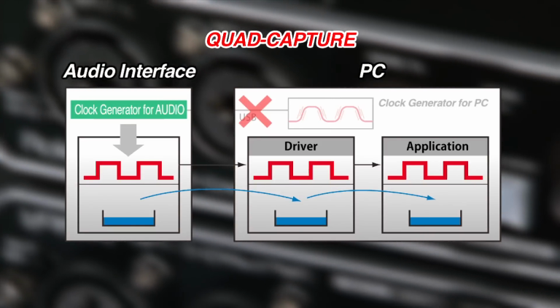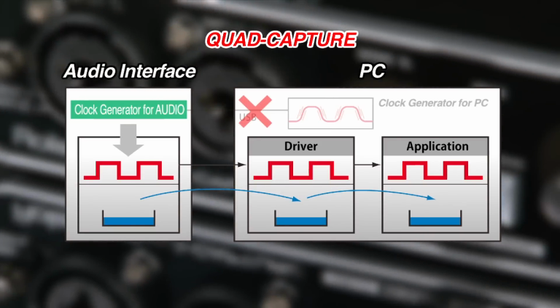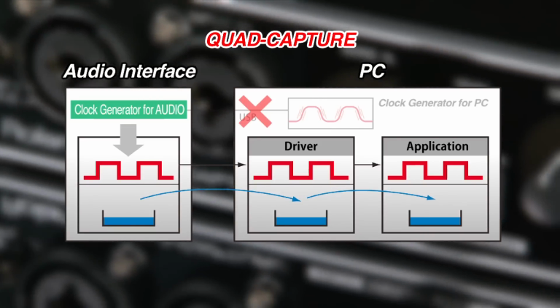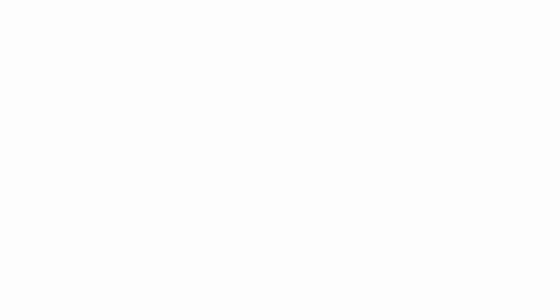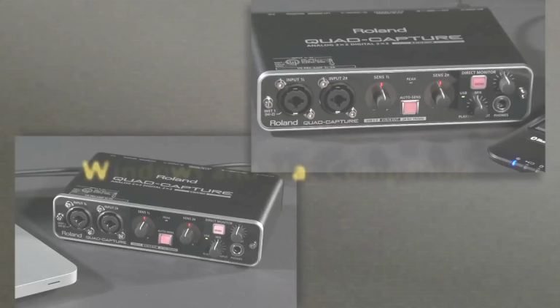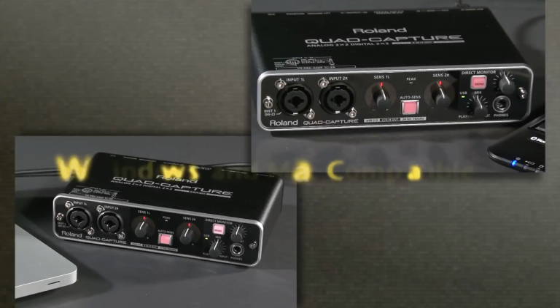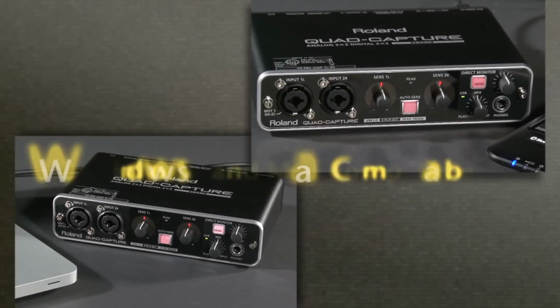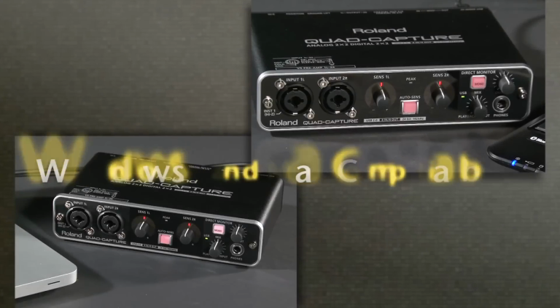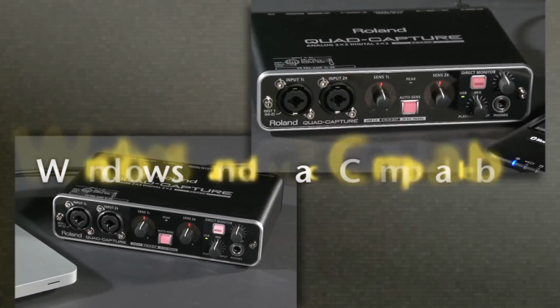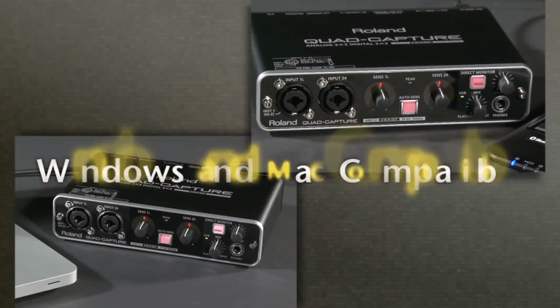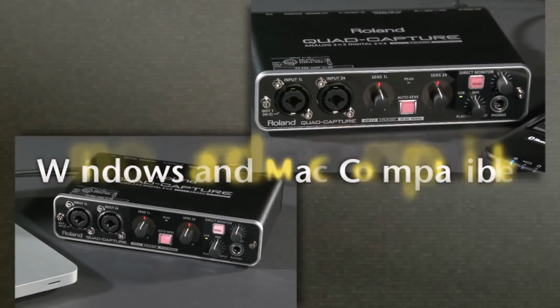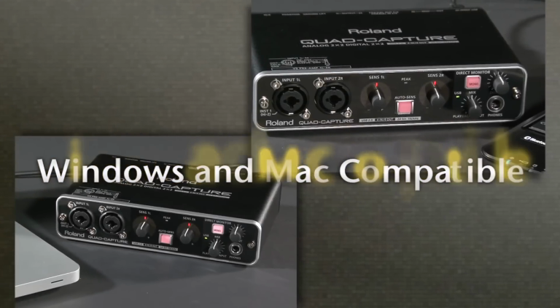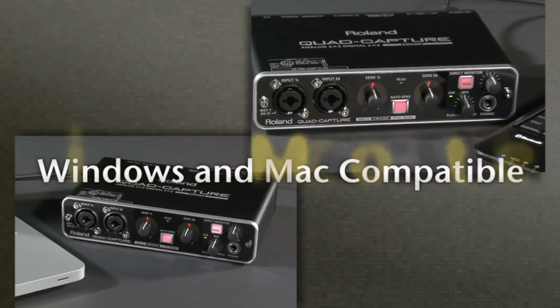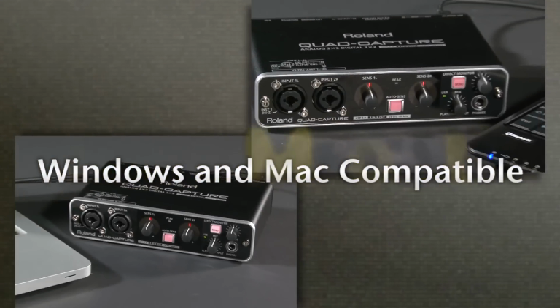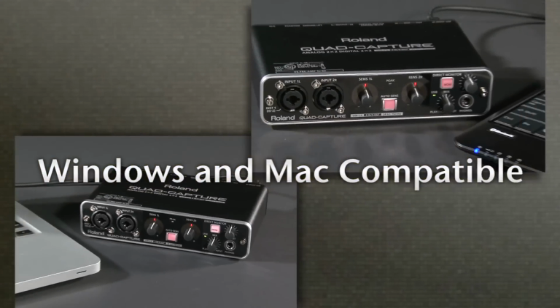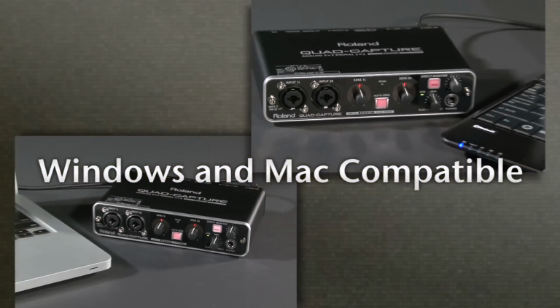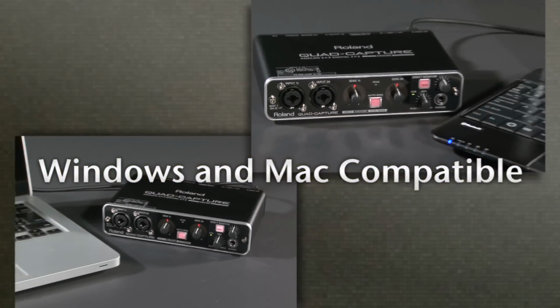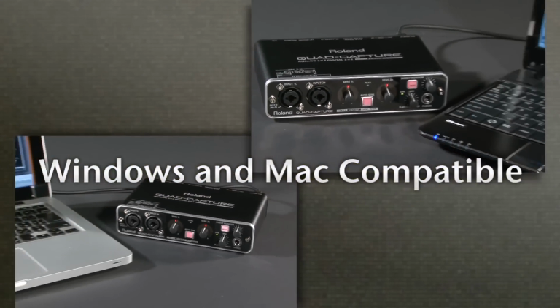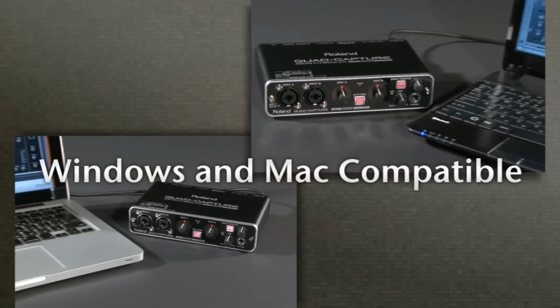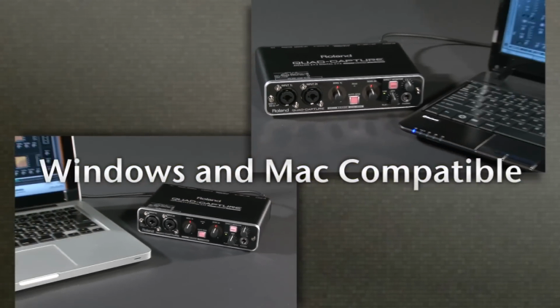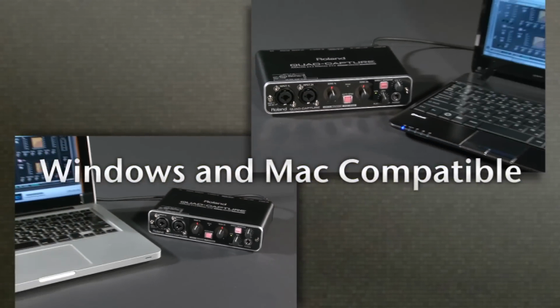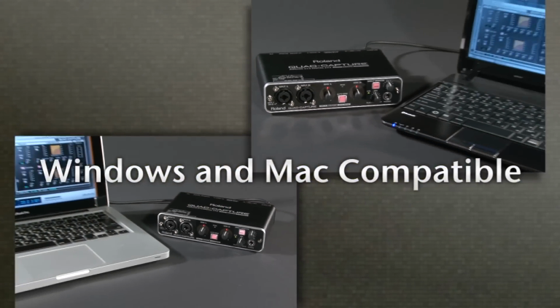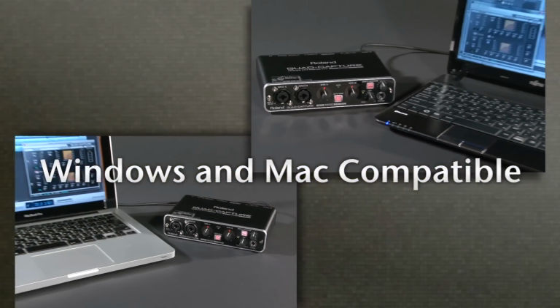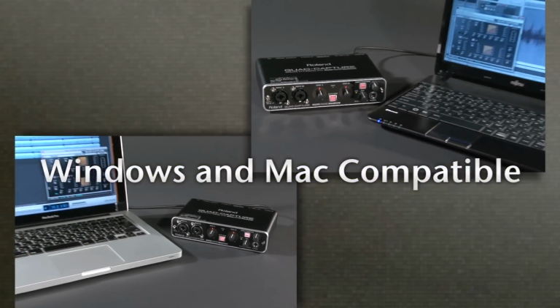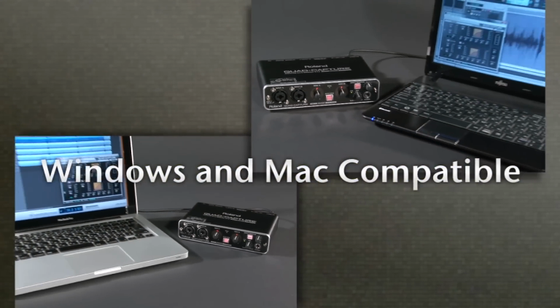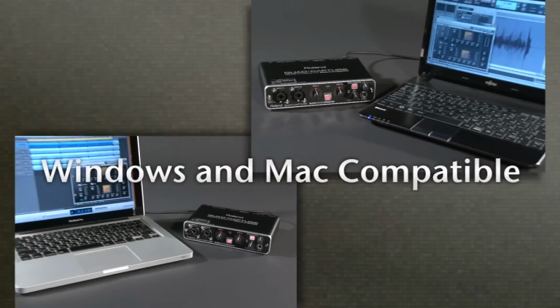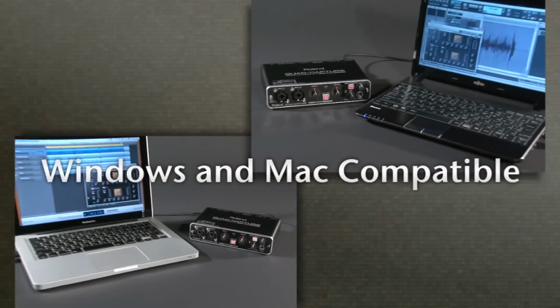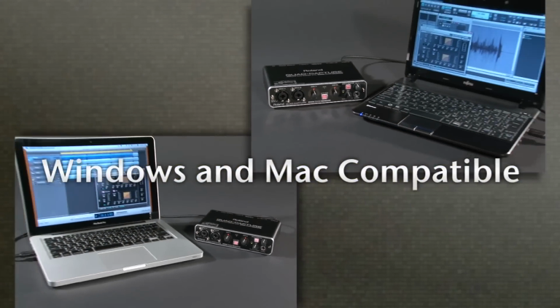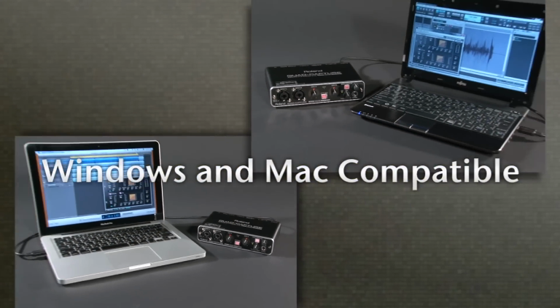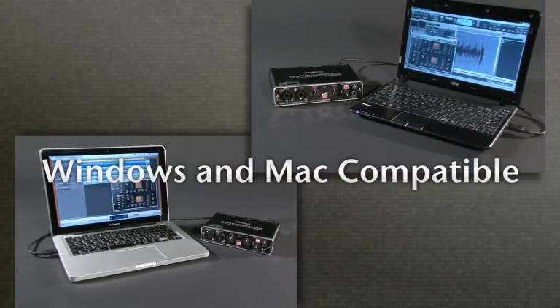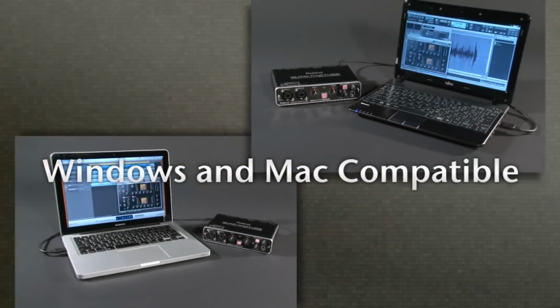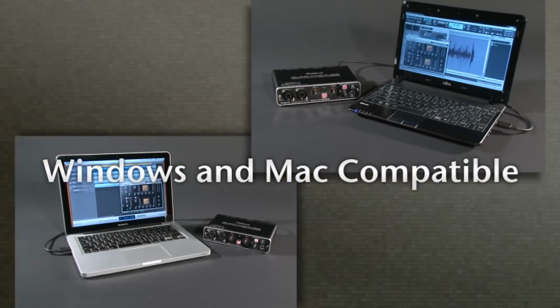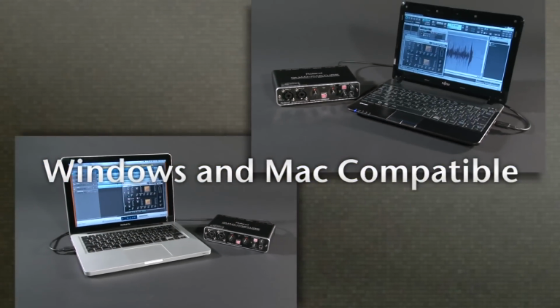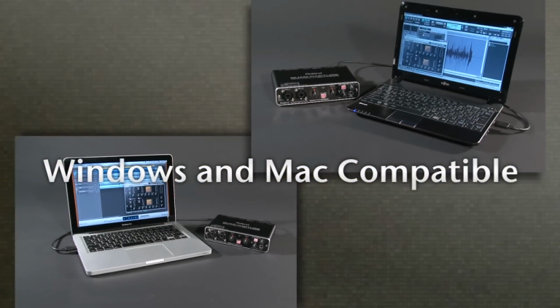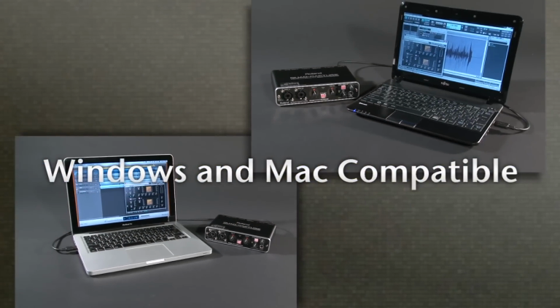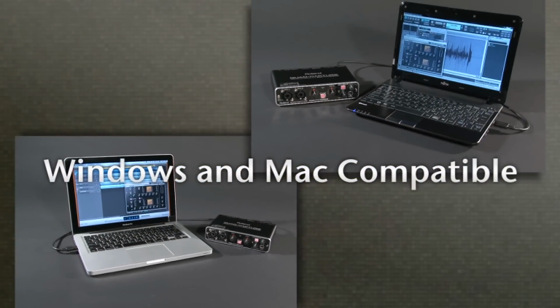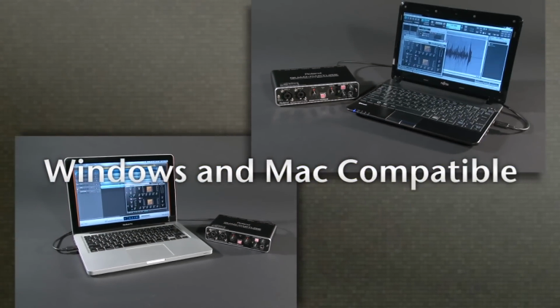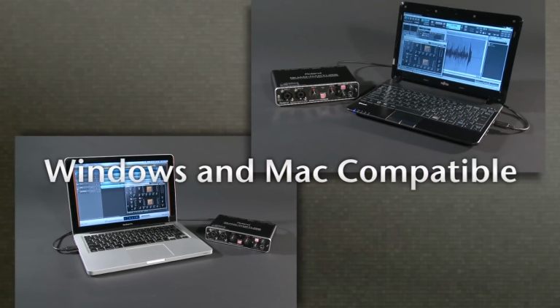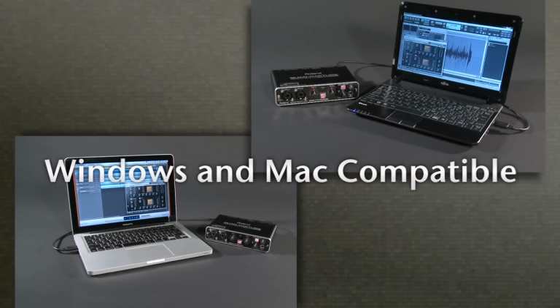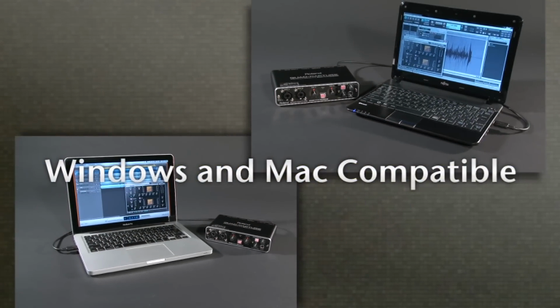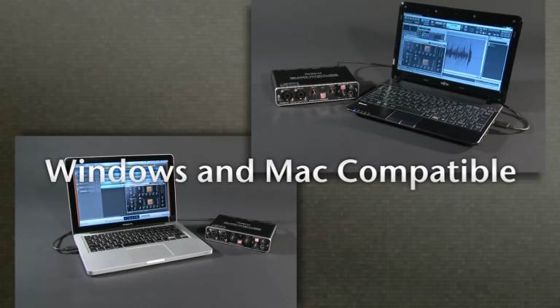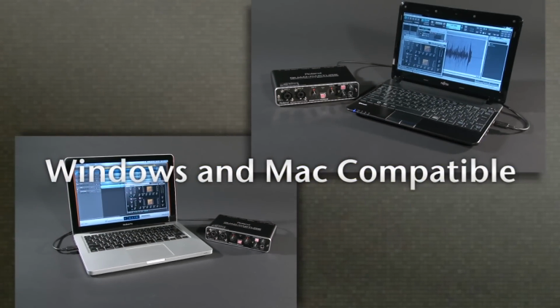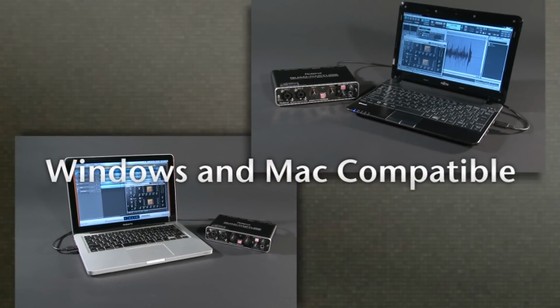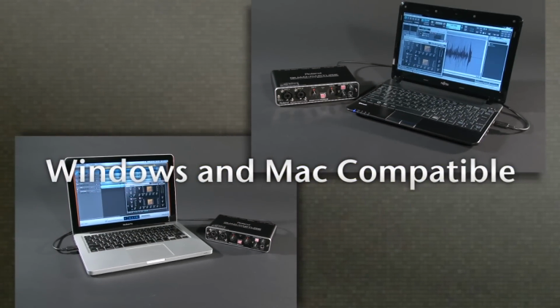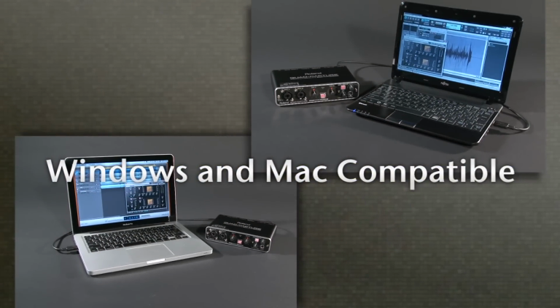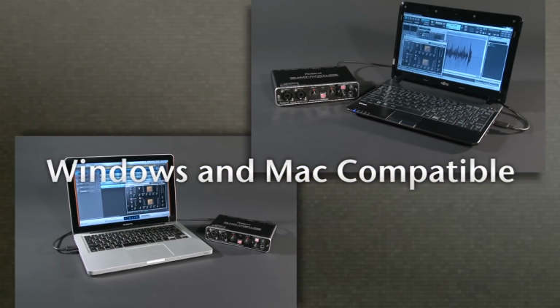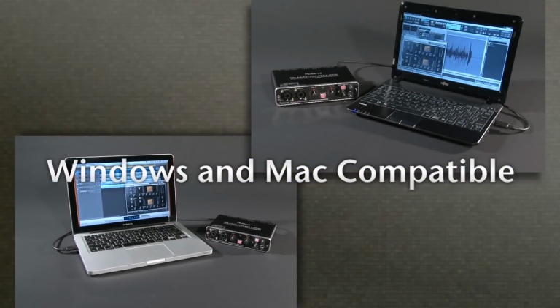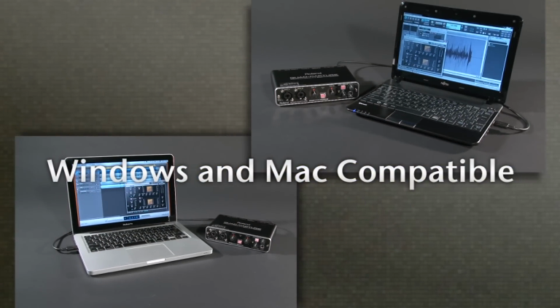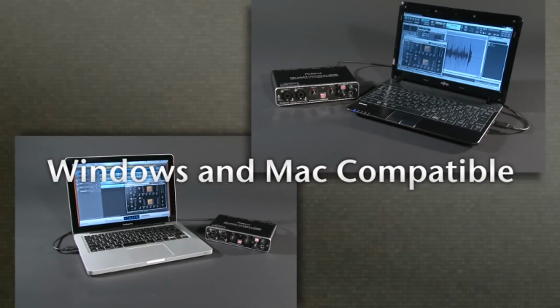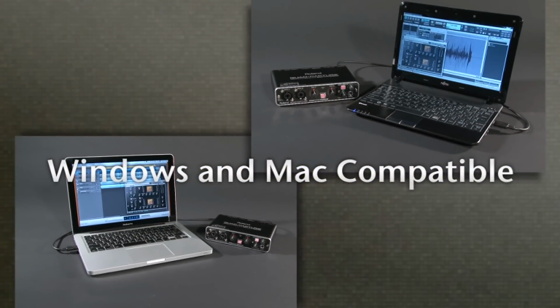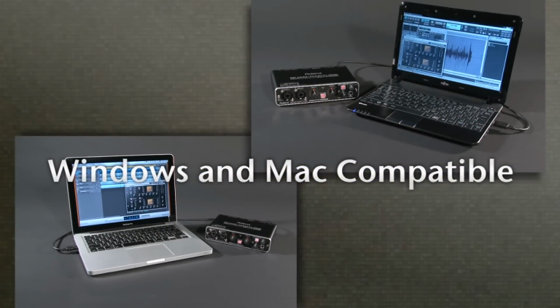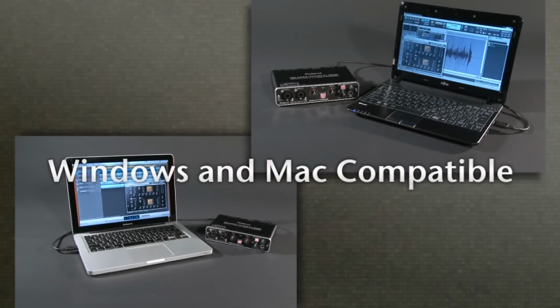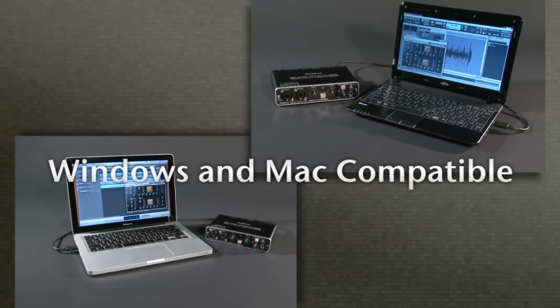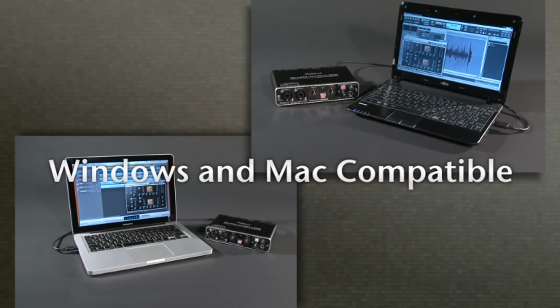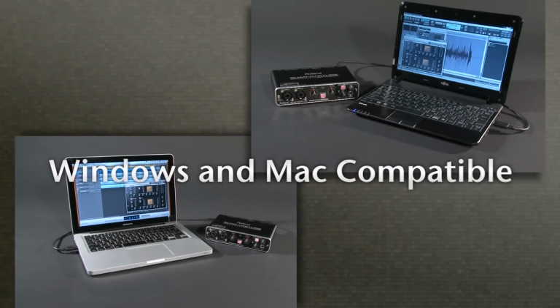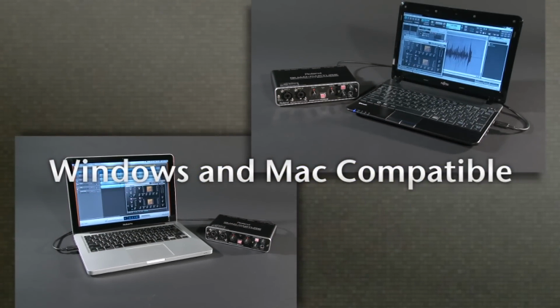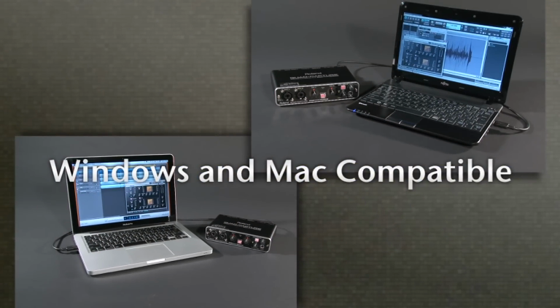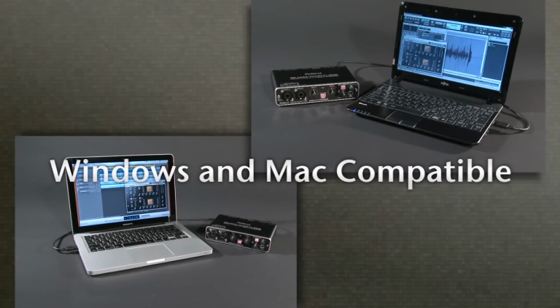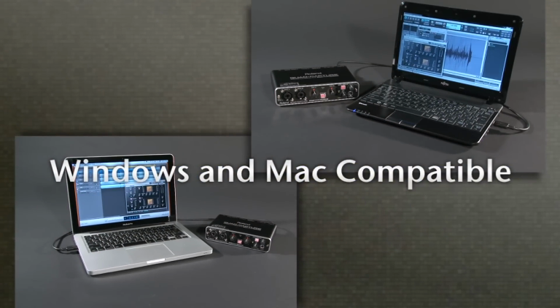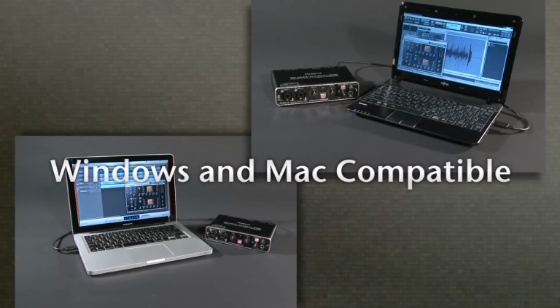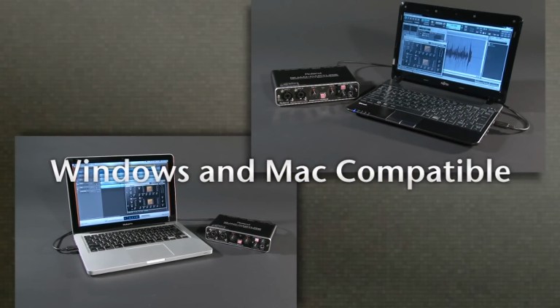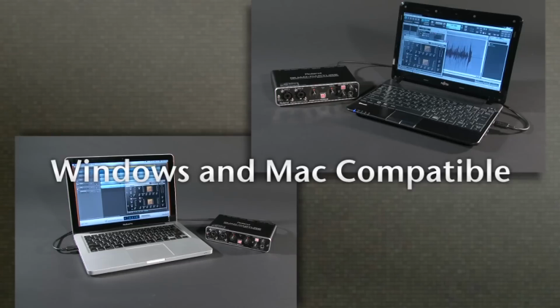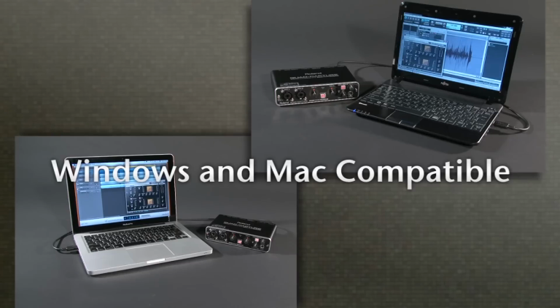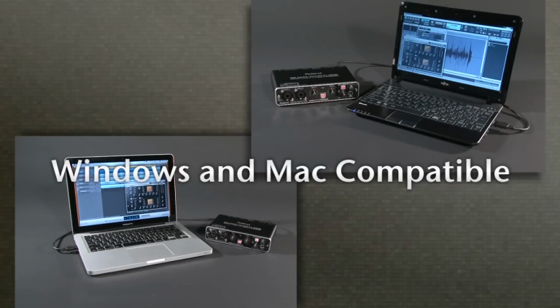Its driver is compatible with both Windows and Mac, making Quad Capture compatible with Cakewalk Sonar and other DAW programs.